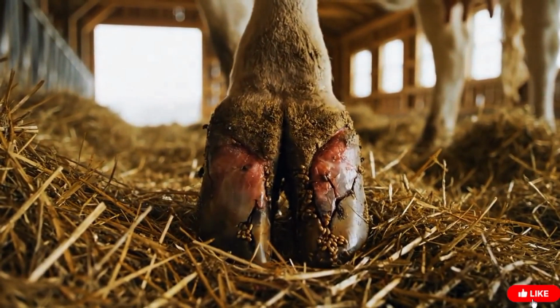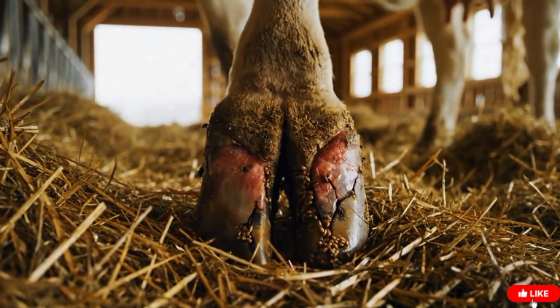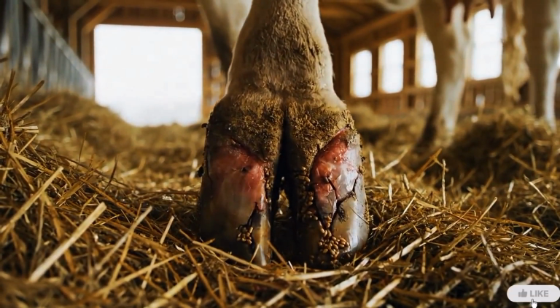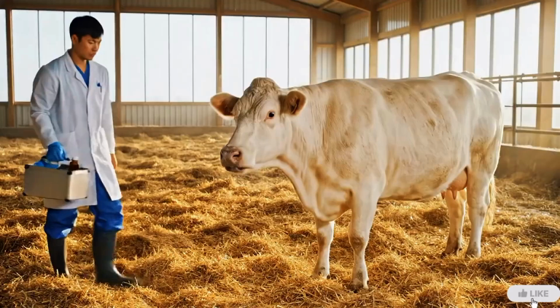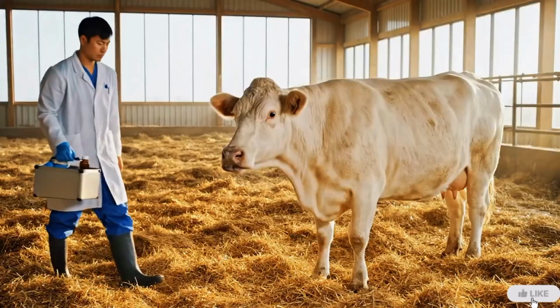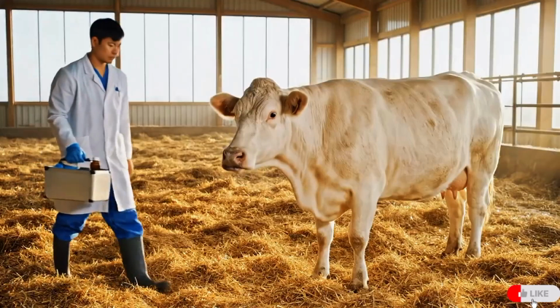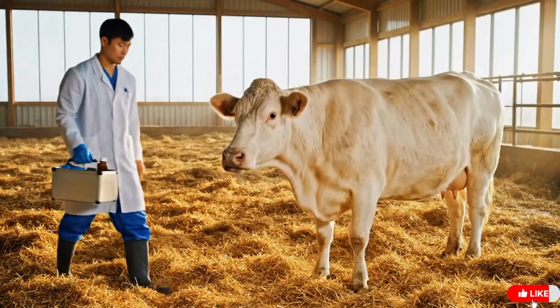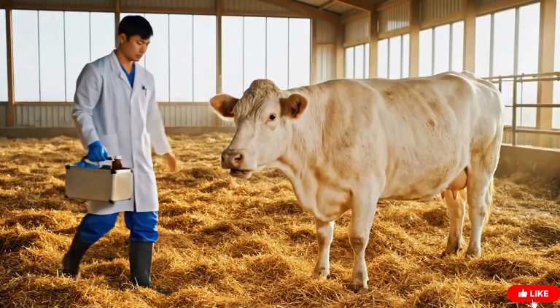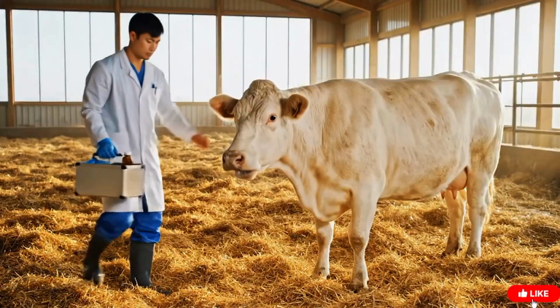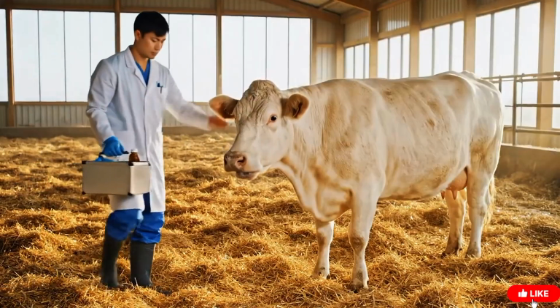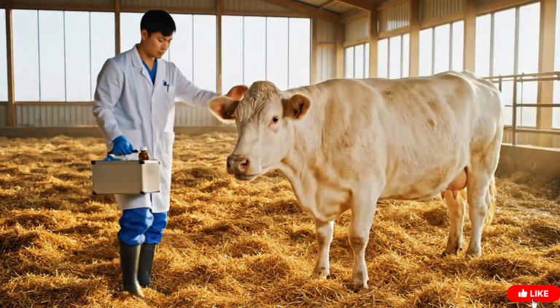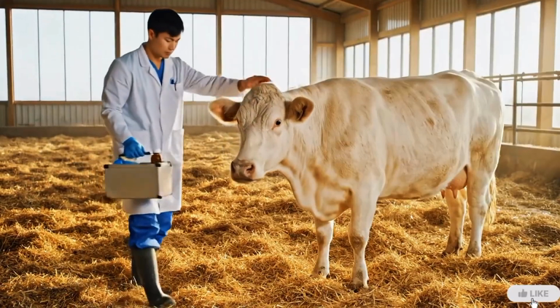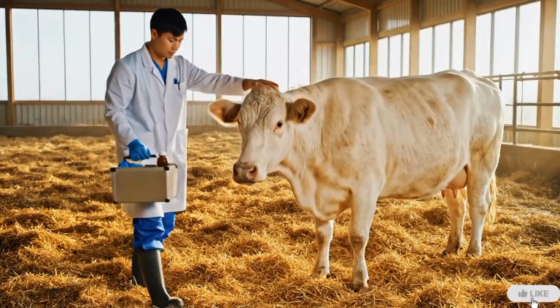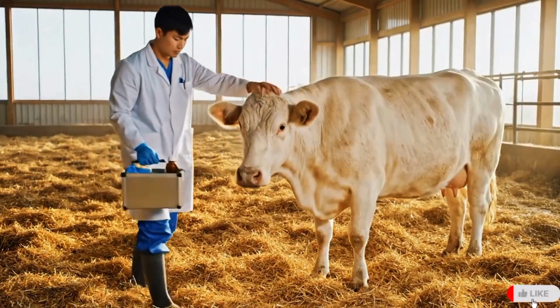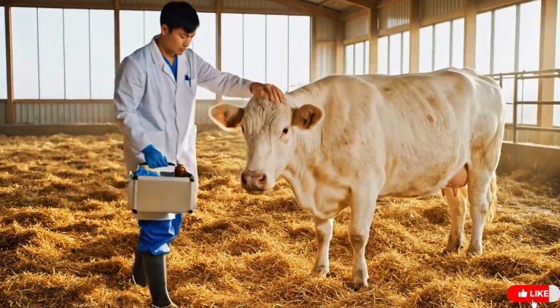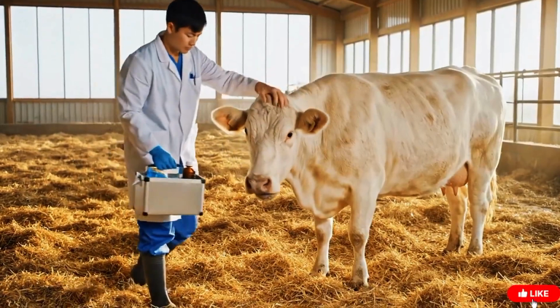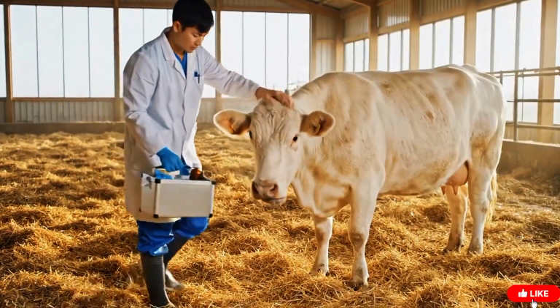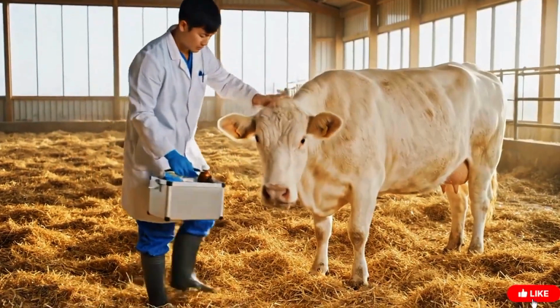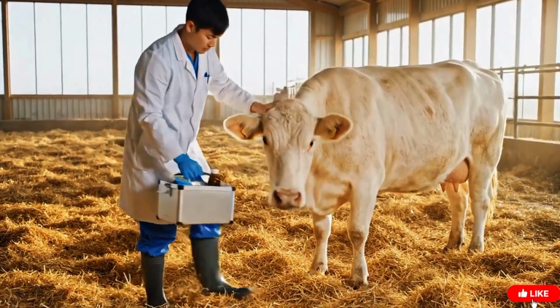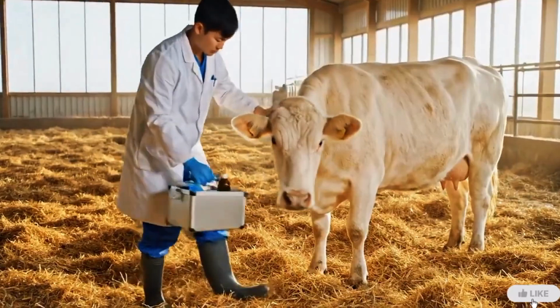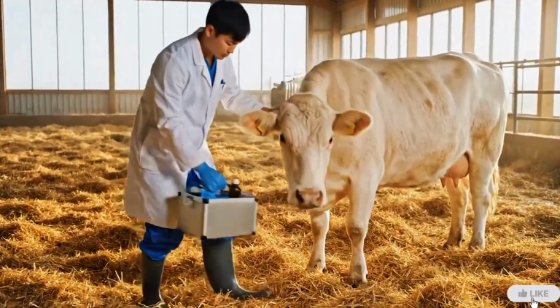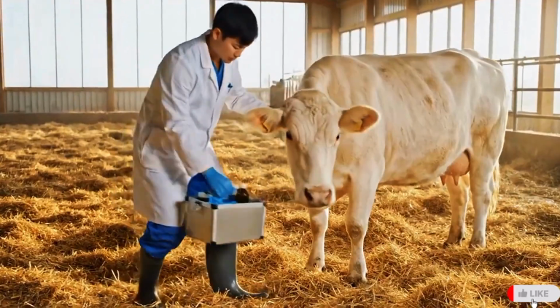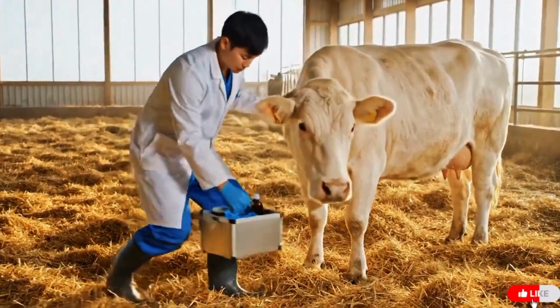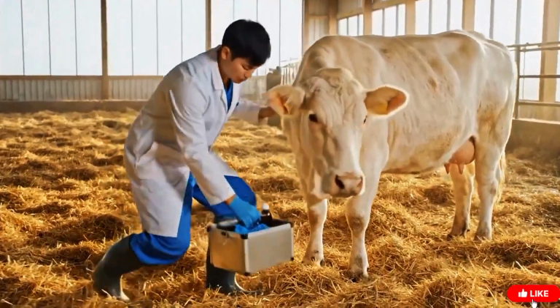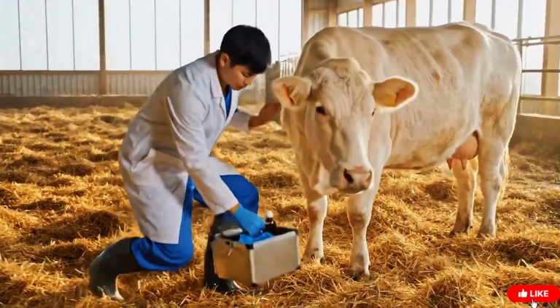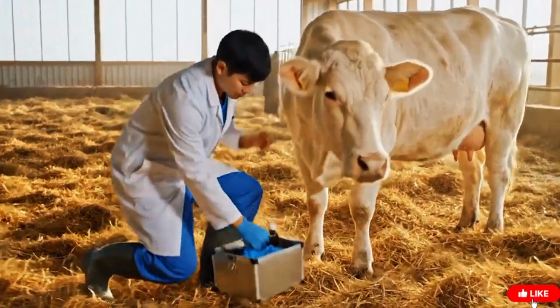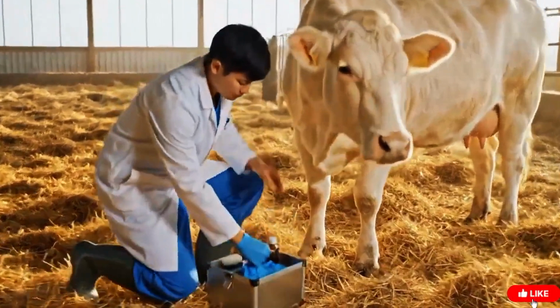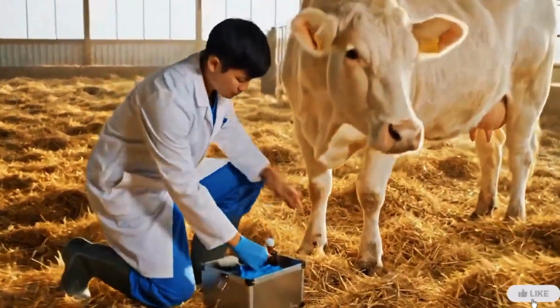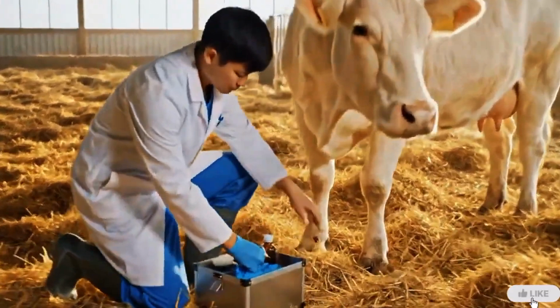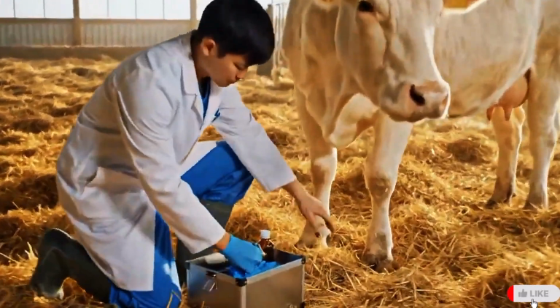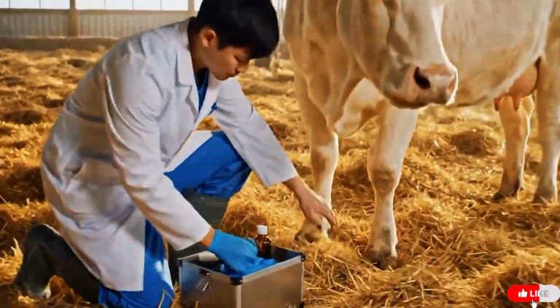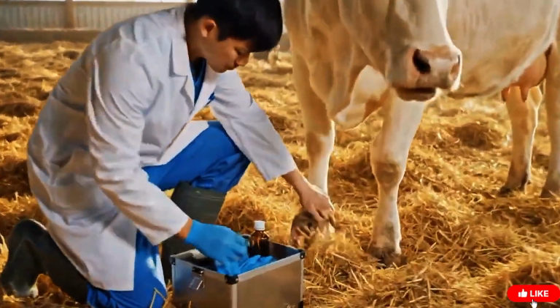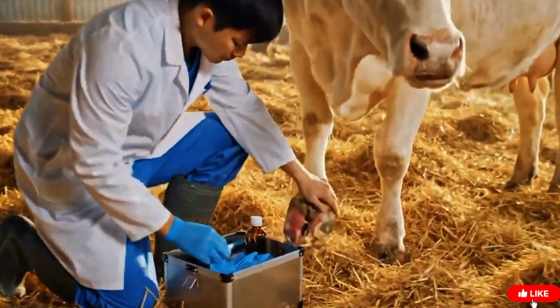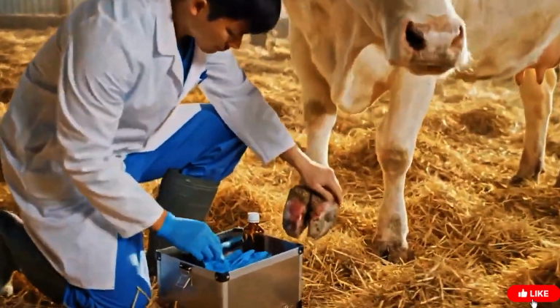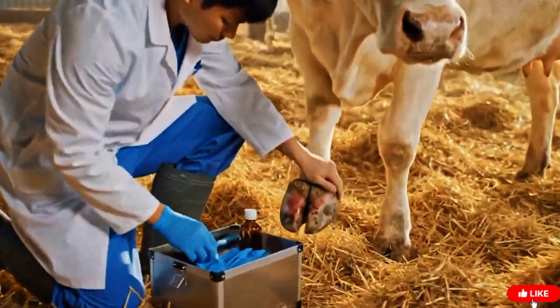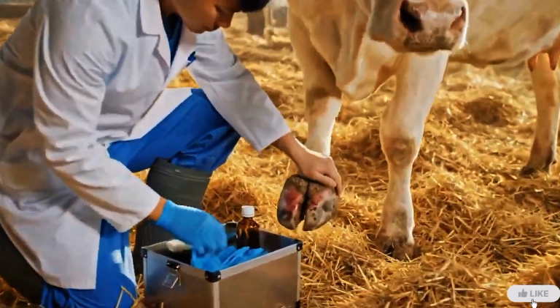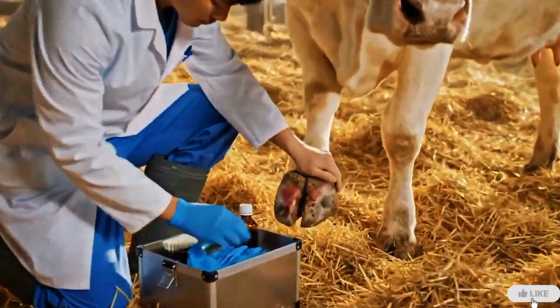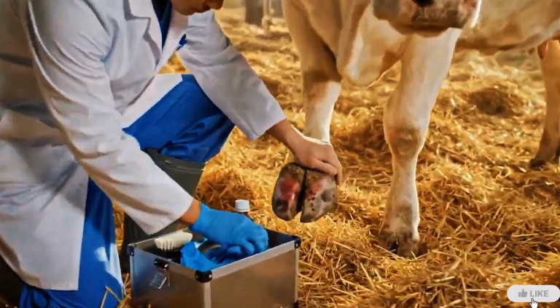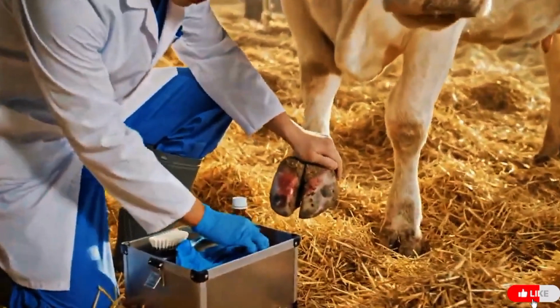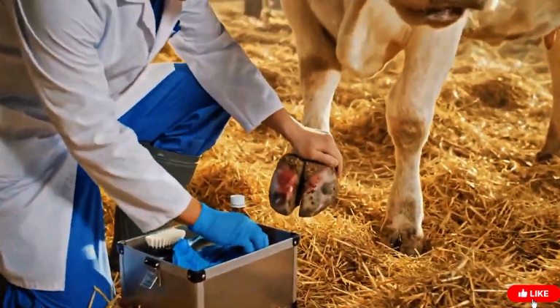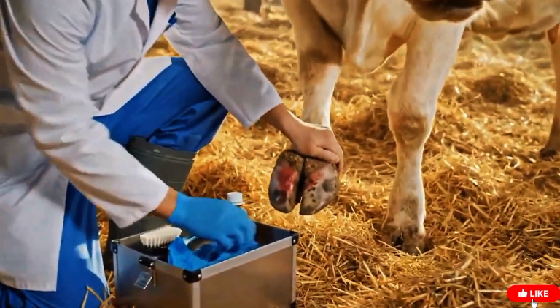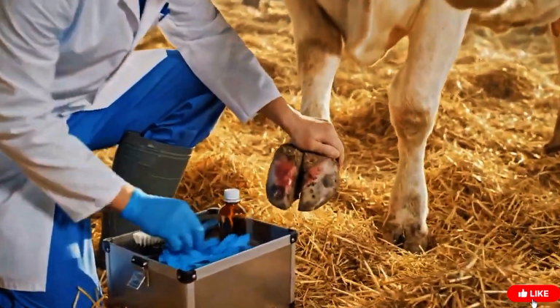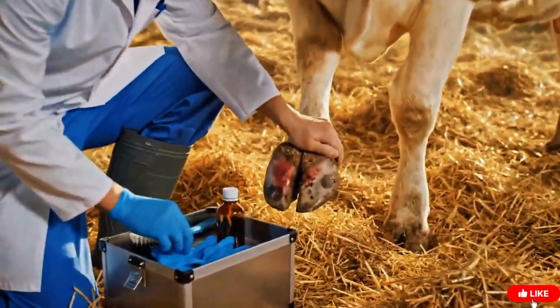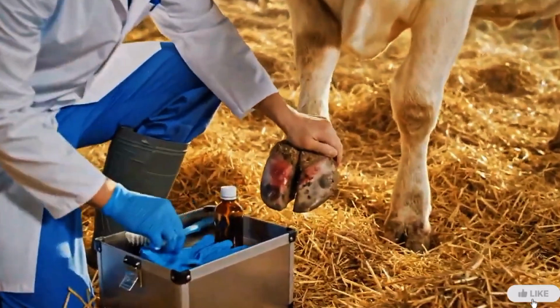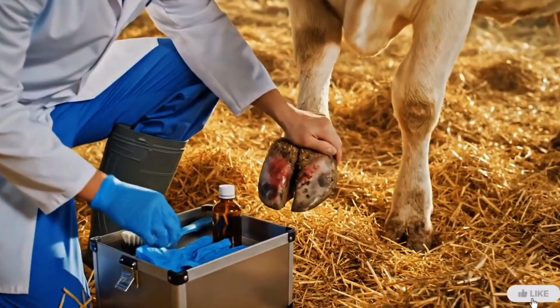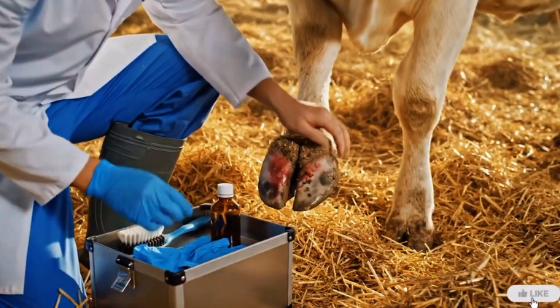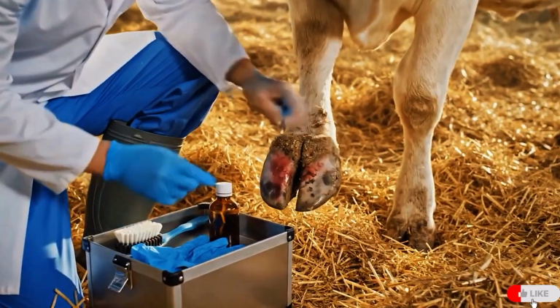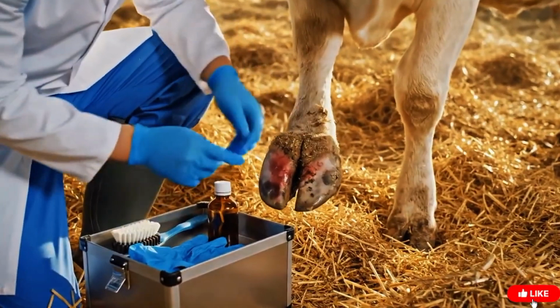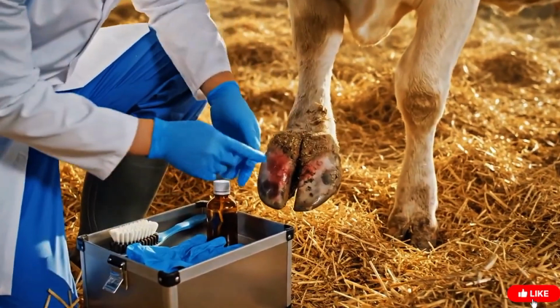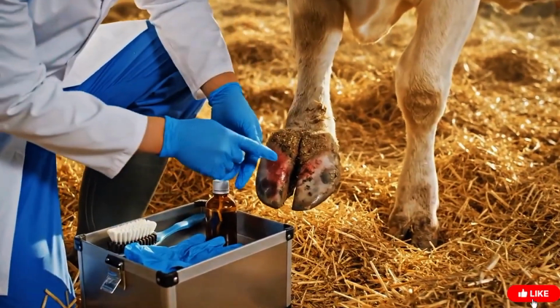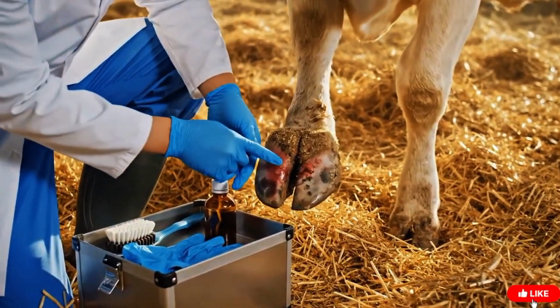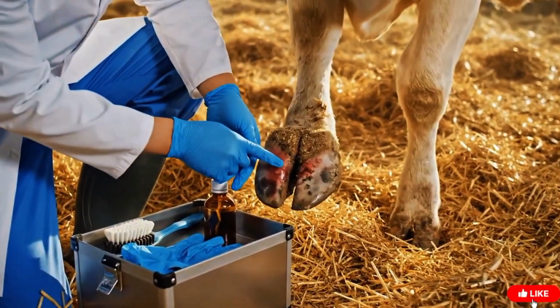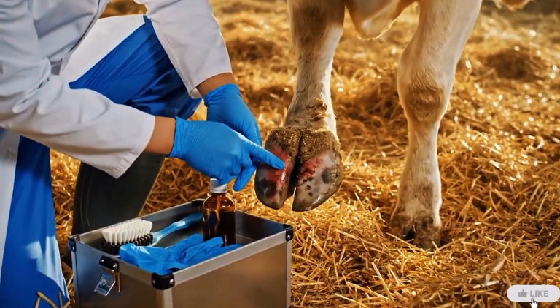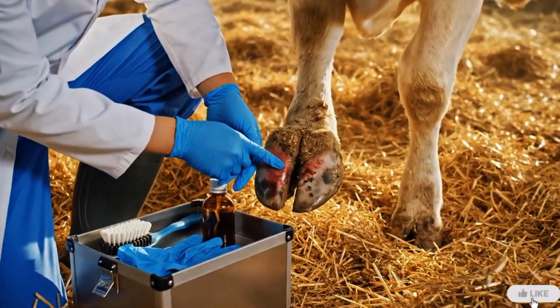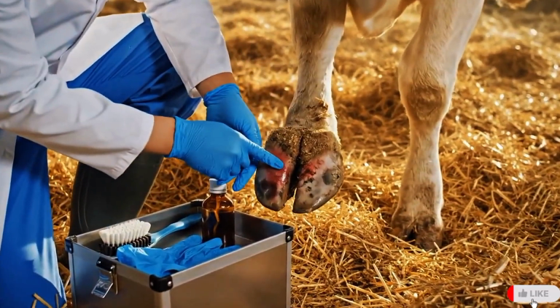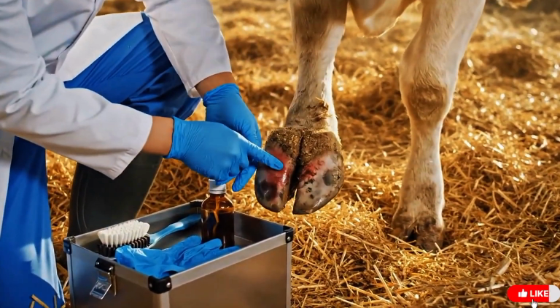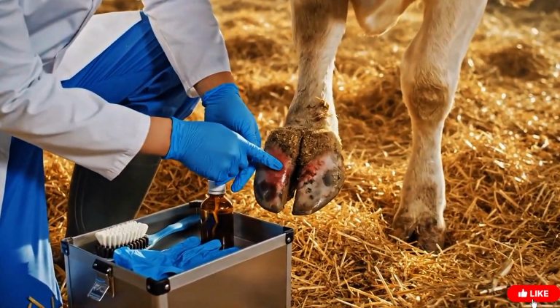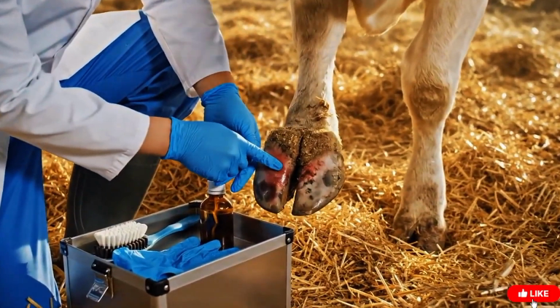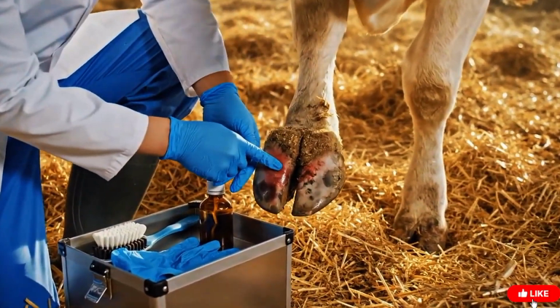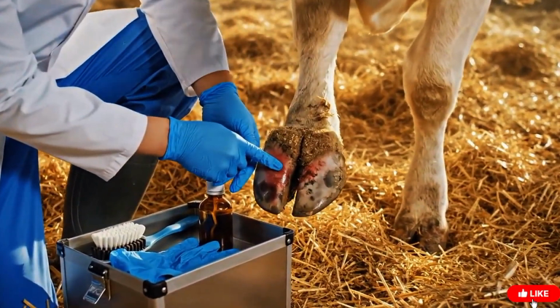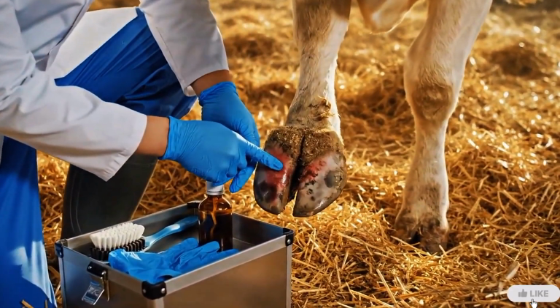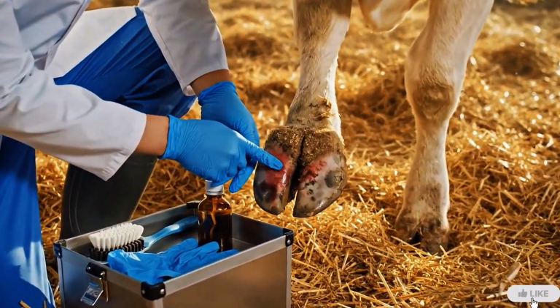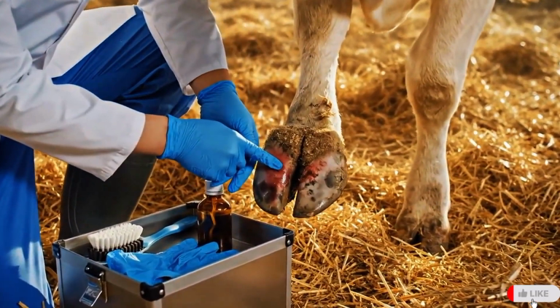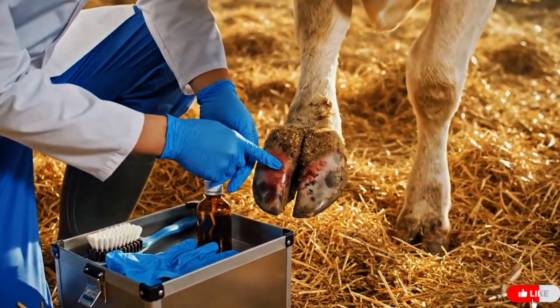A veterinarian steps in. His experience will decide how quickly this infection can be stopped before it spreads further.